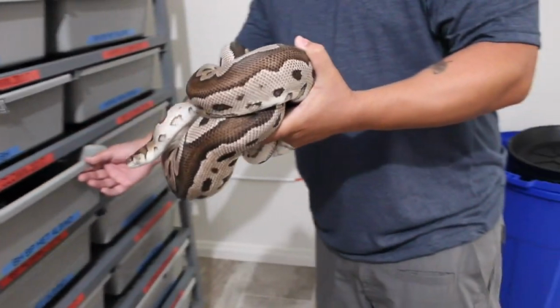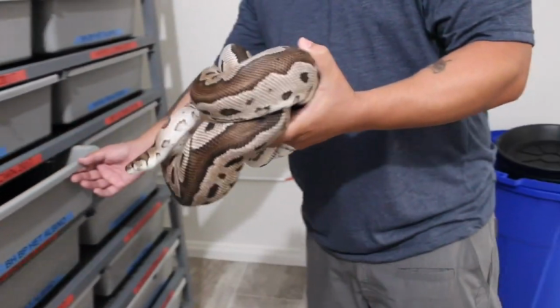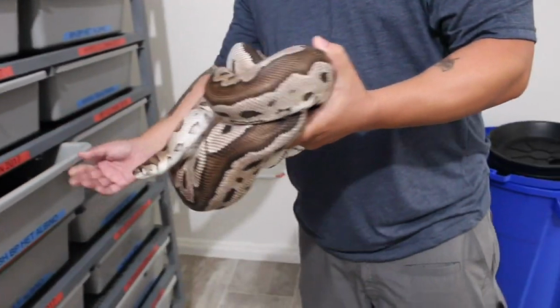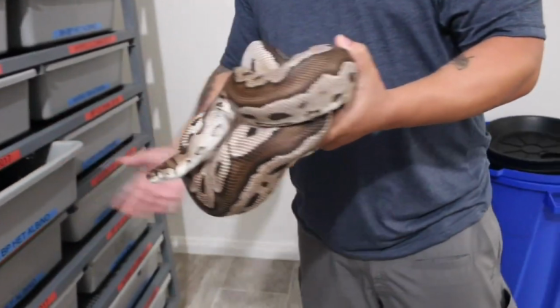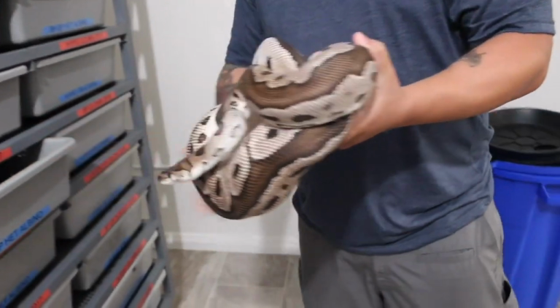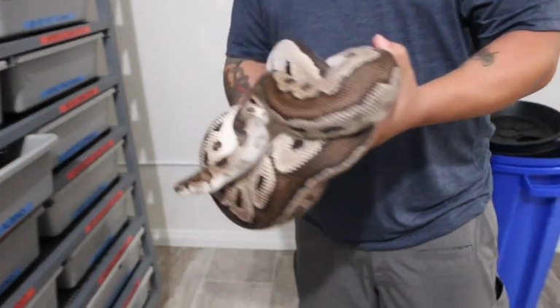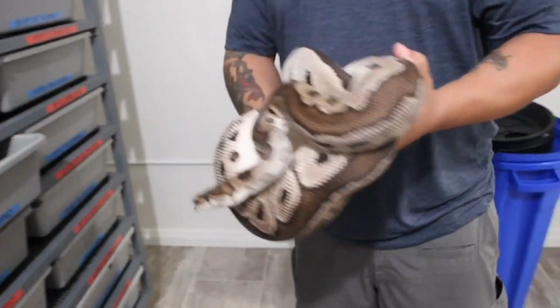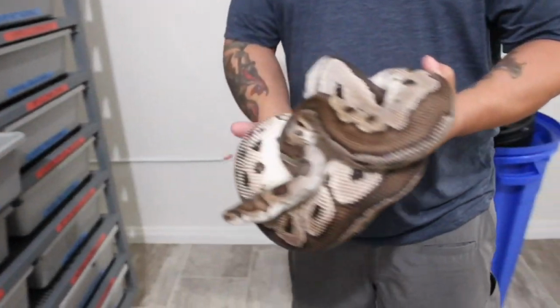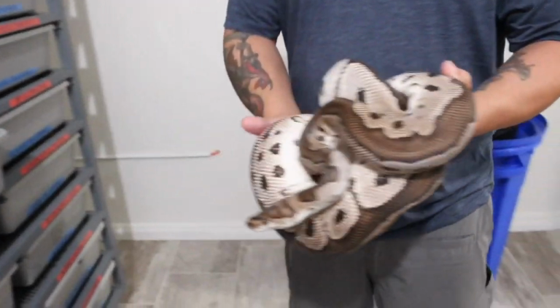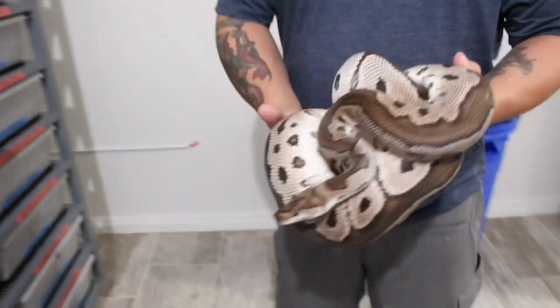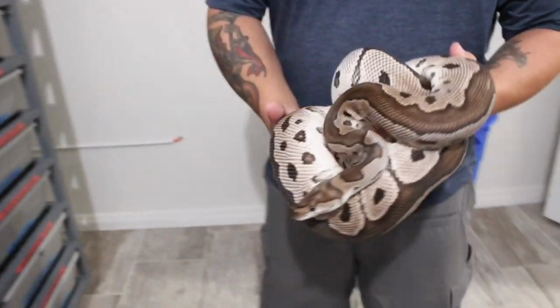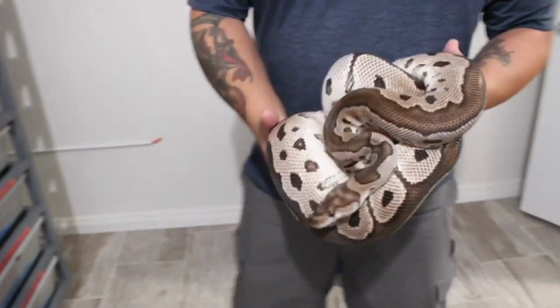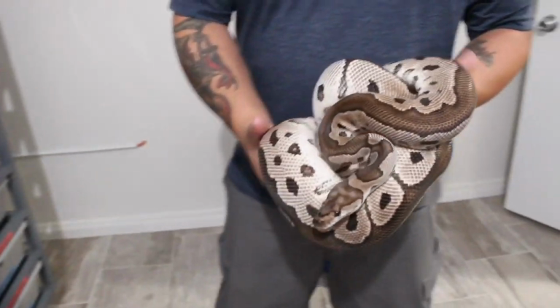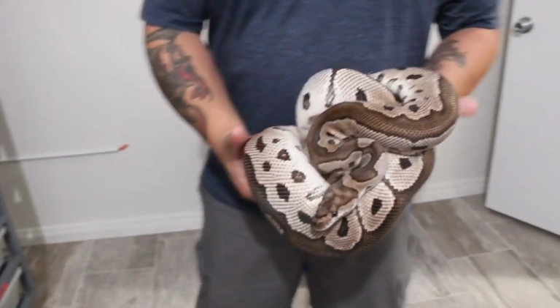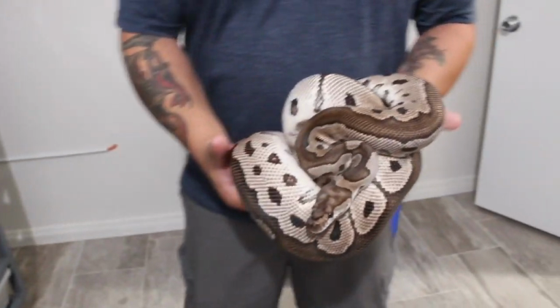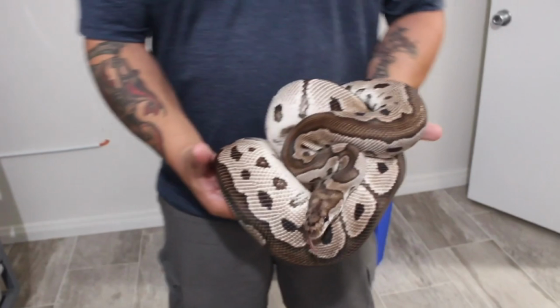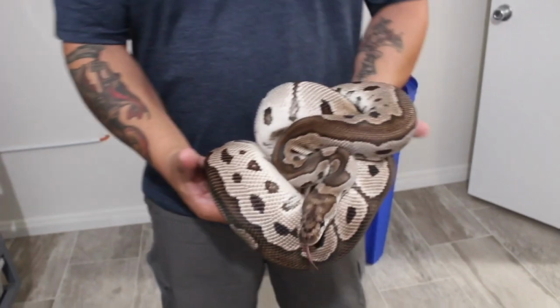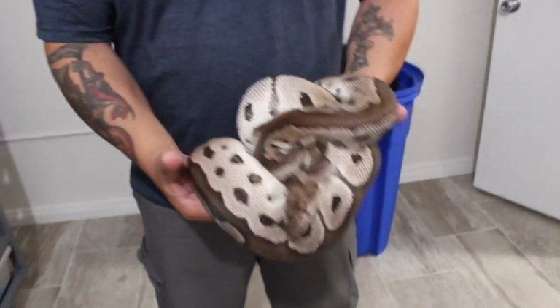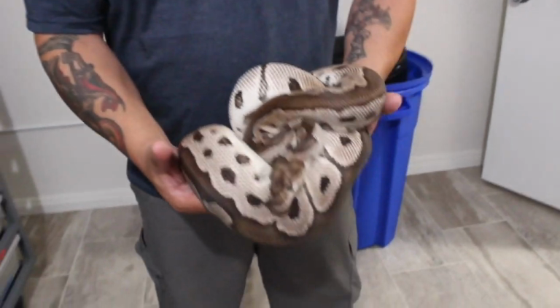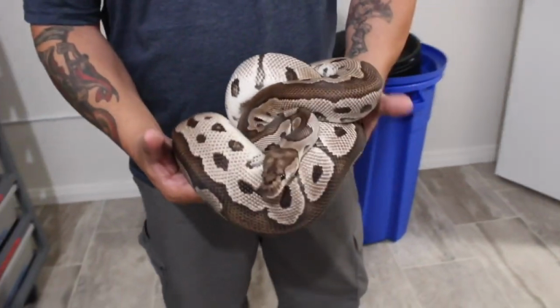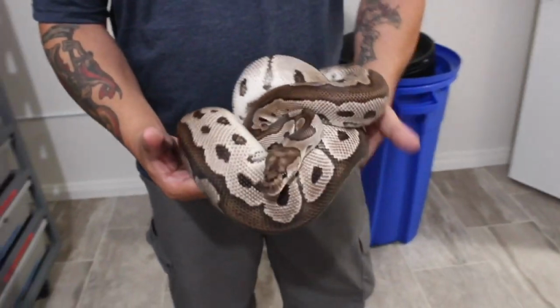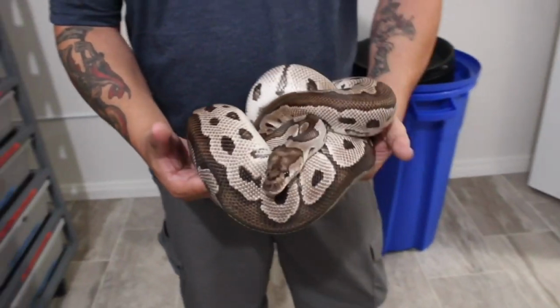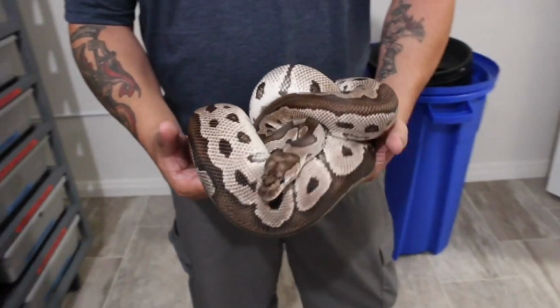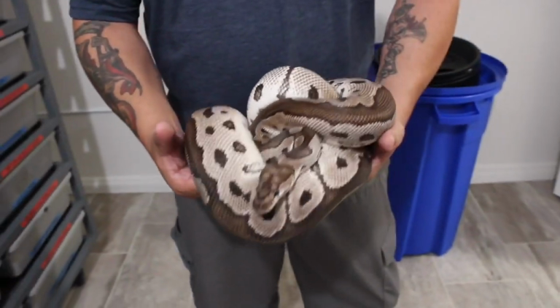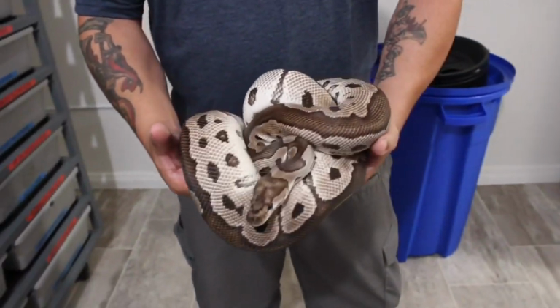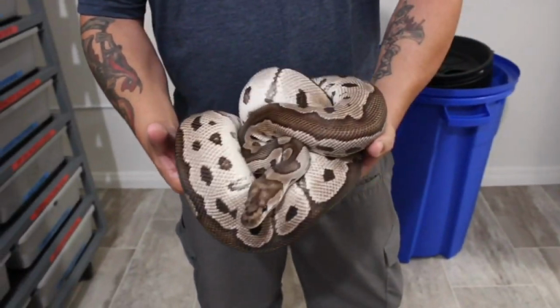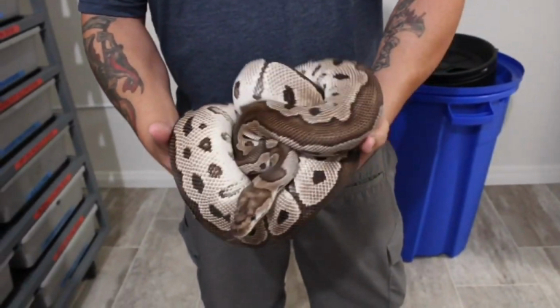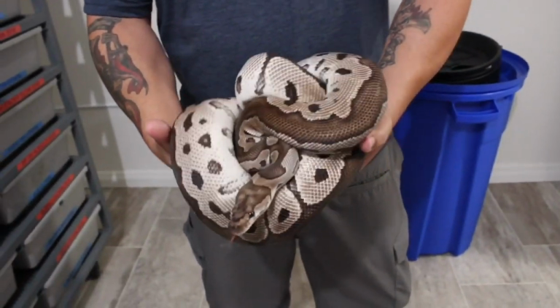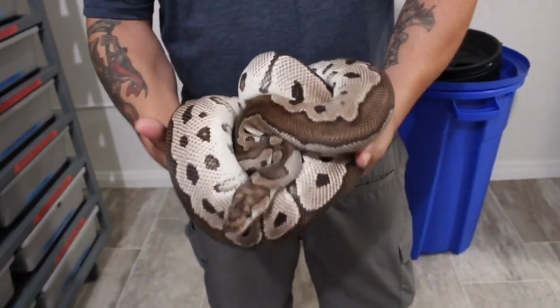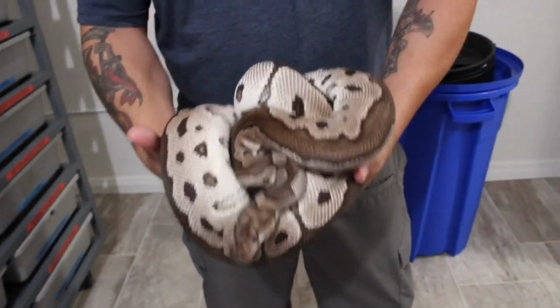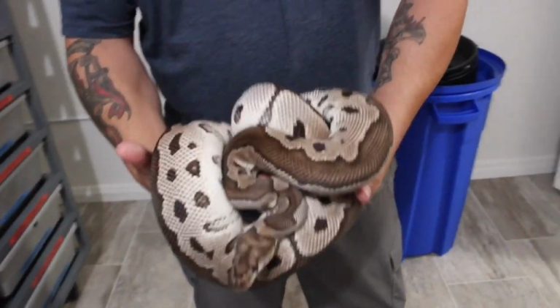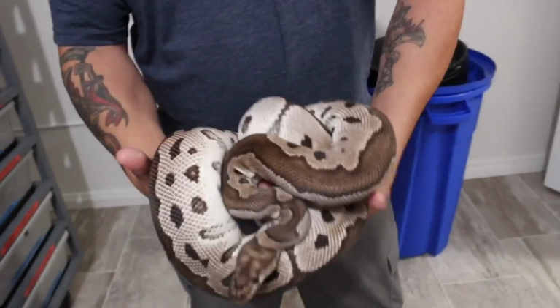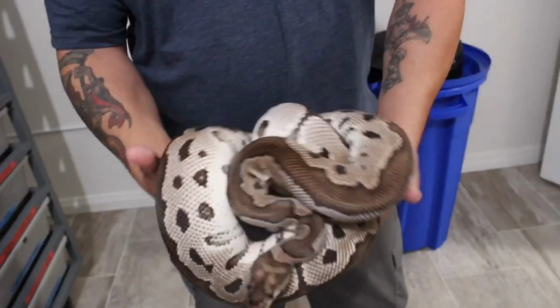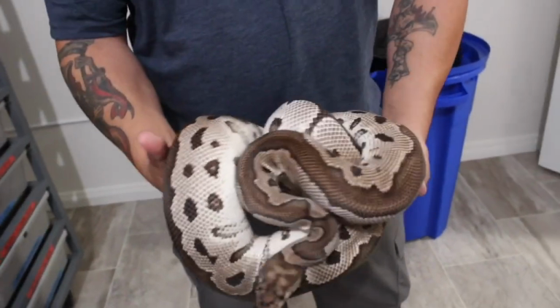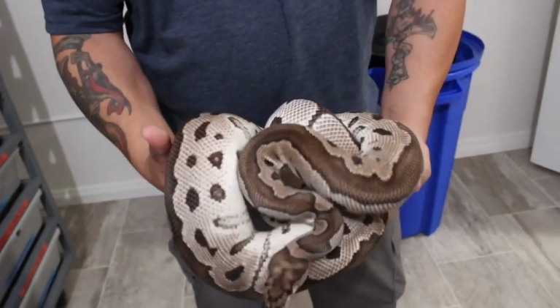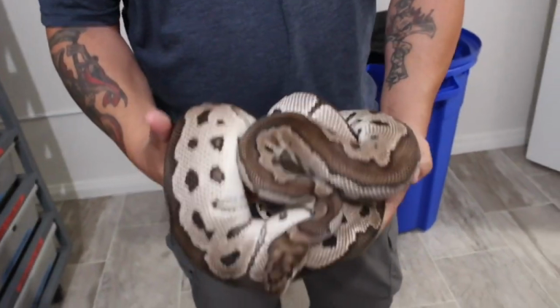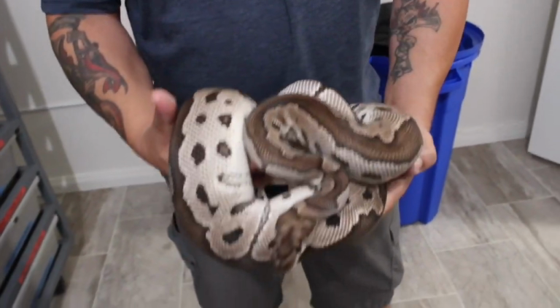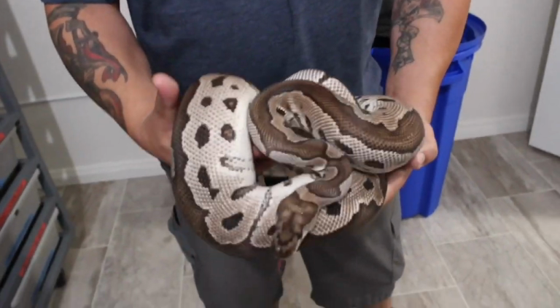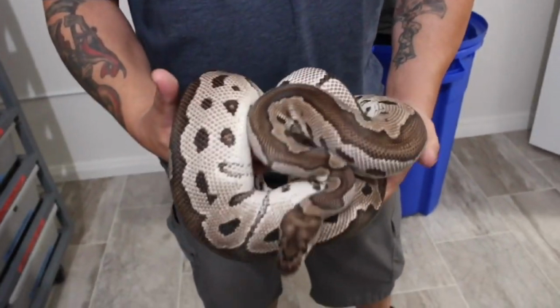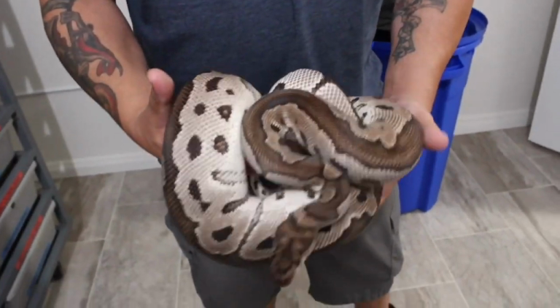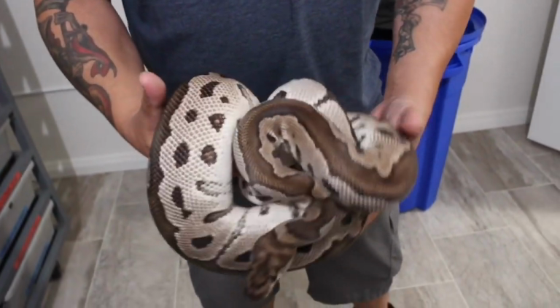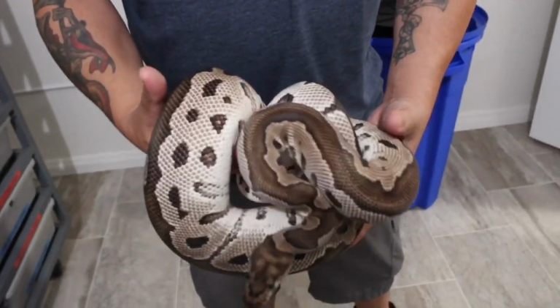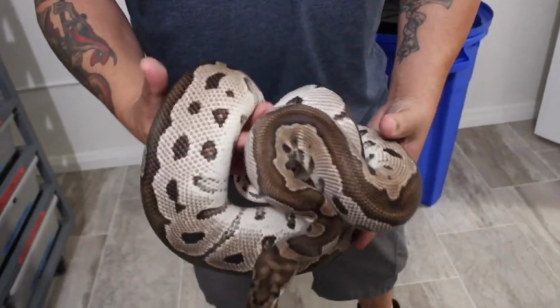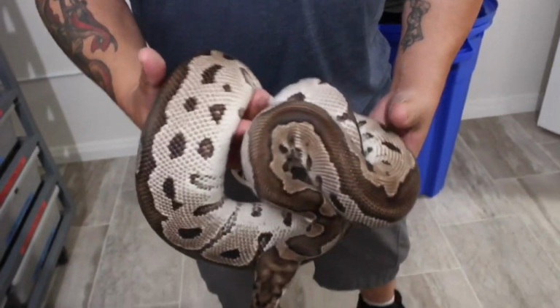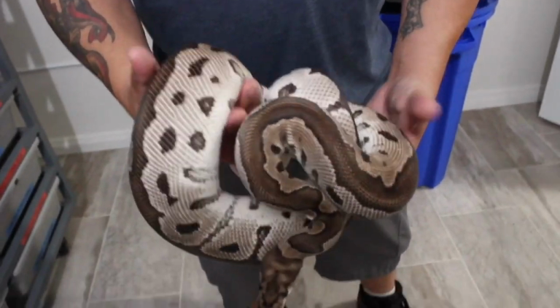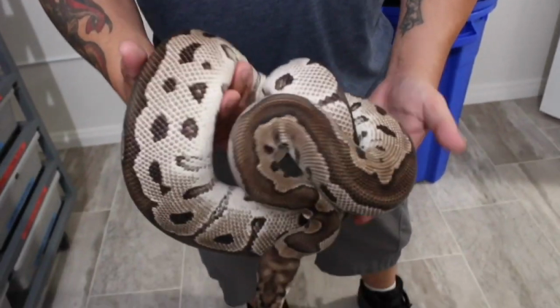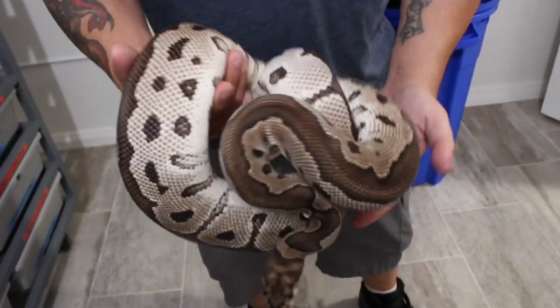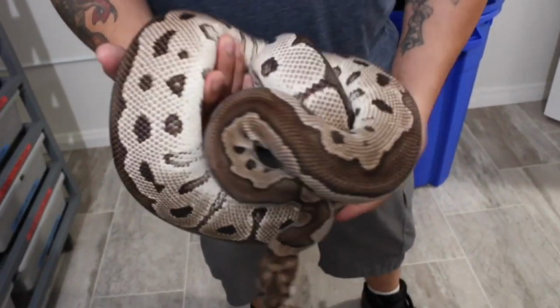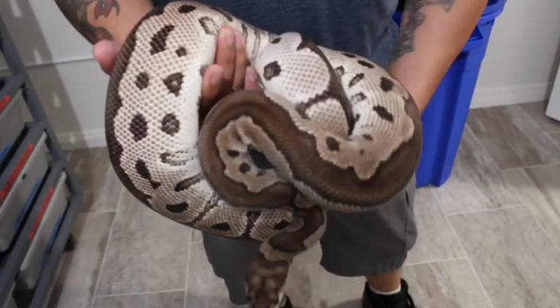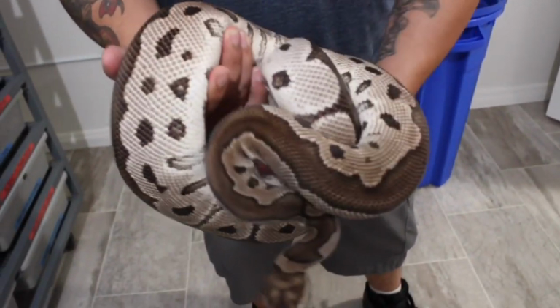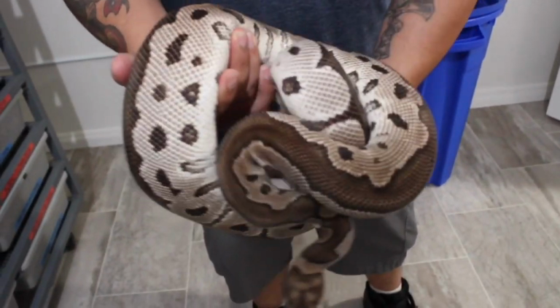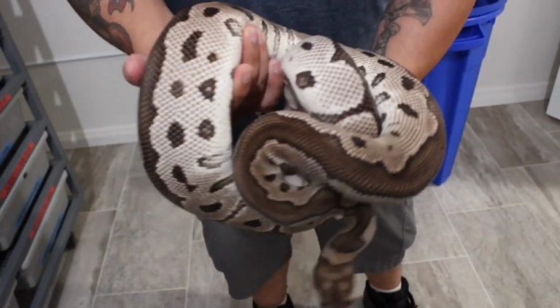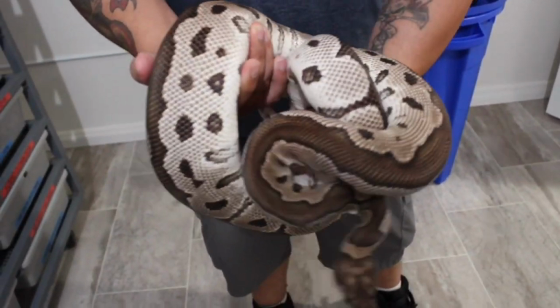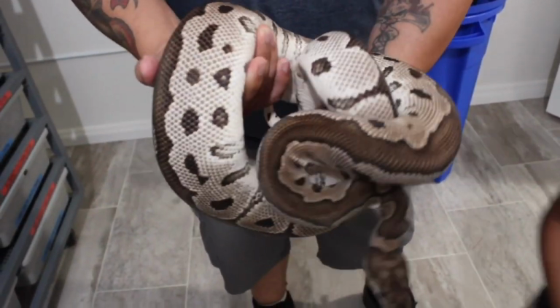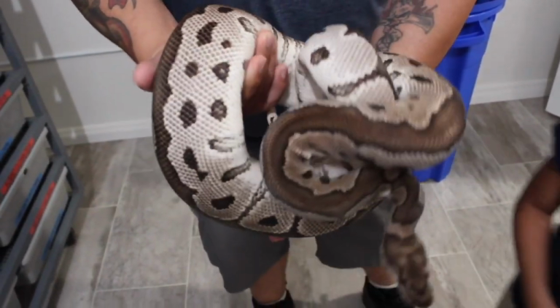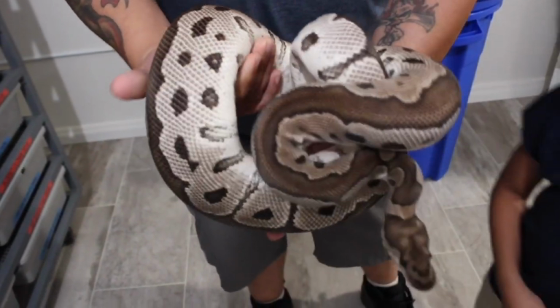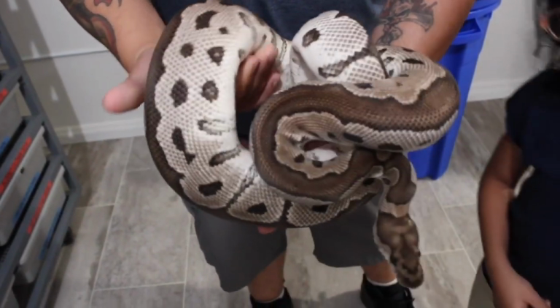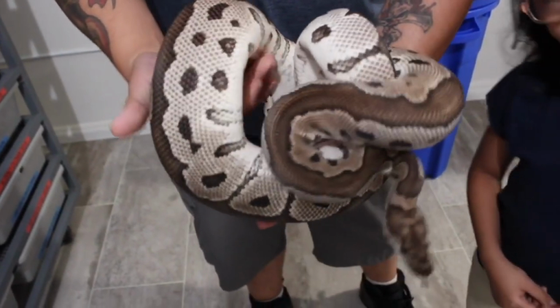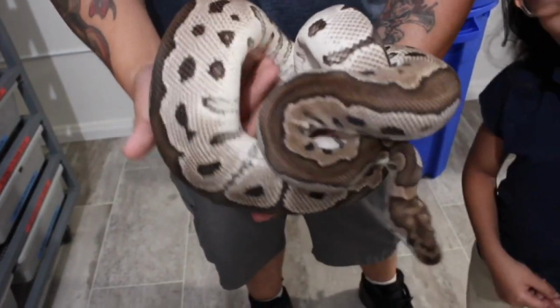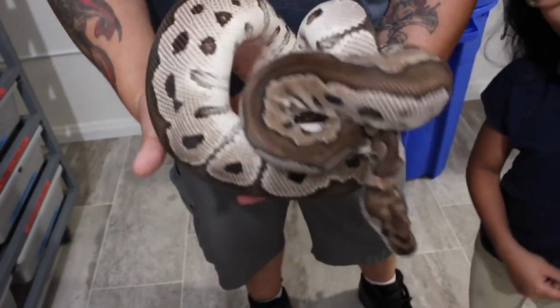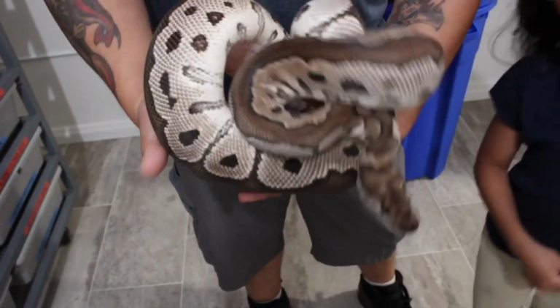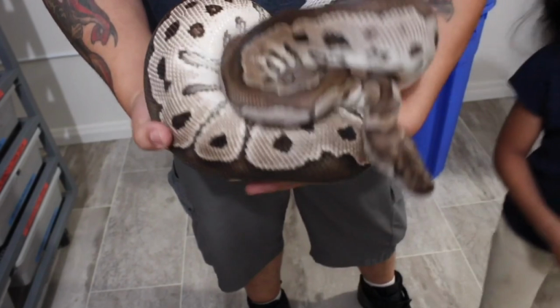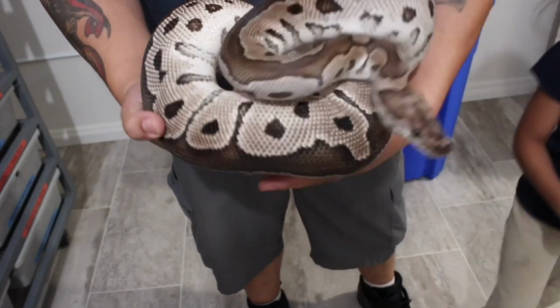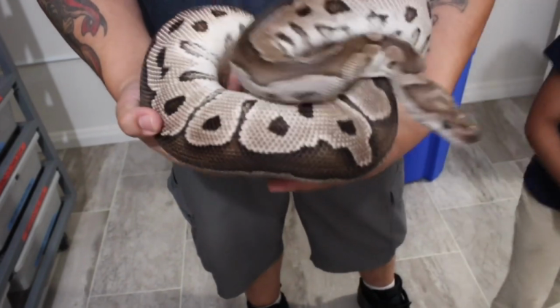Right here we have a VPI xanthic clown — about a 3,000 gram girl. She's really big.